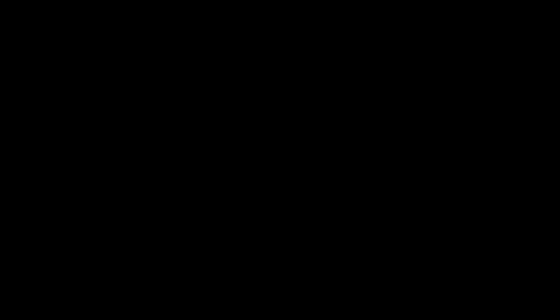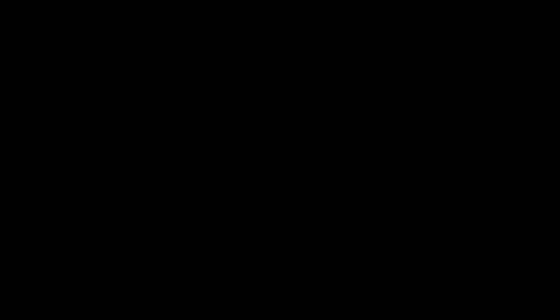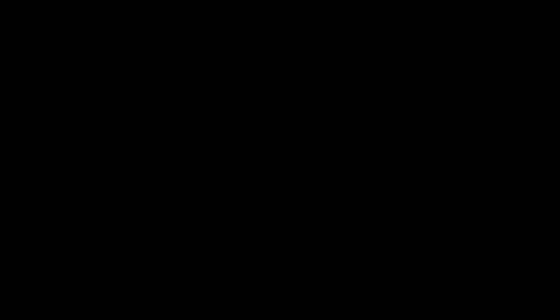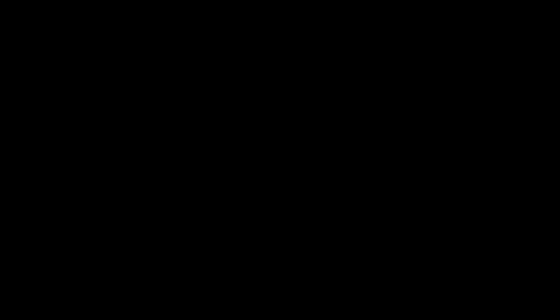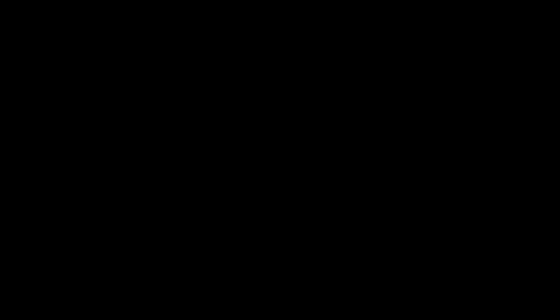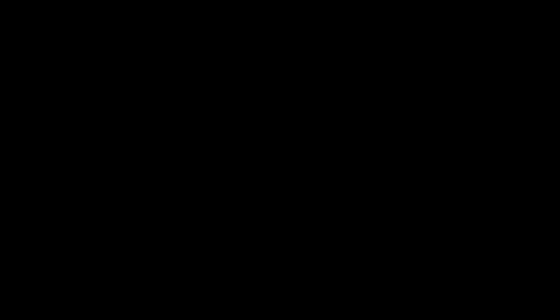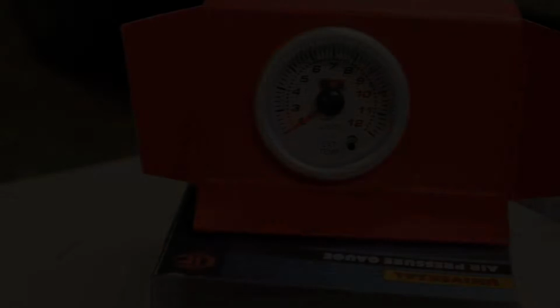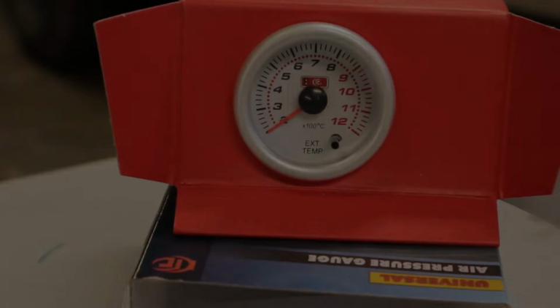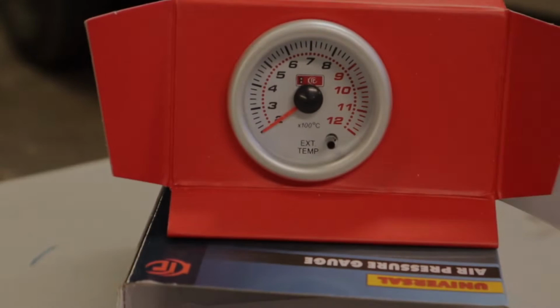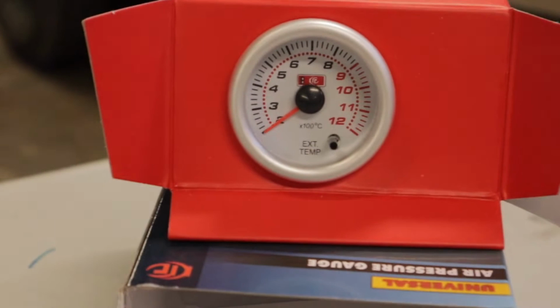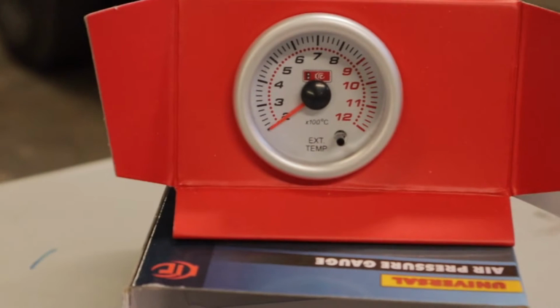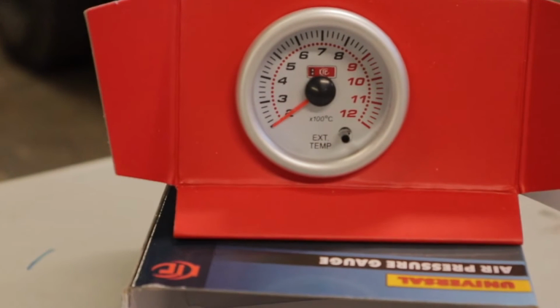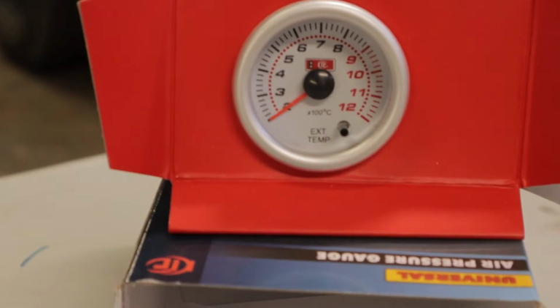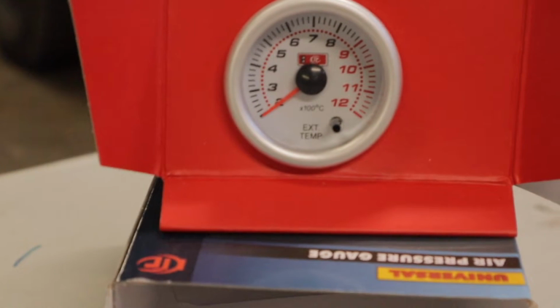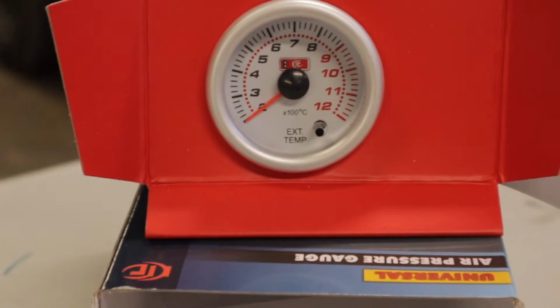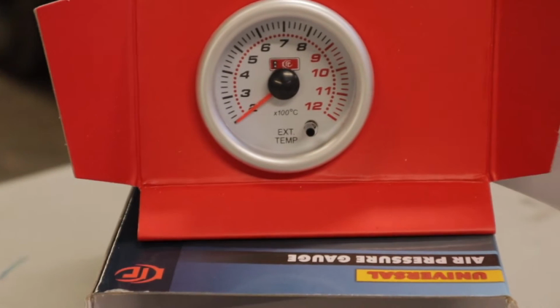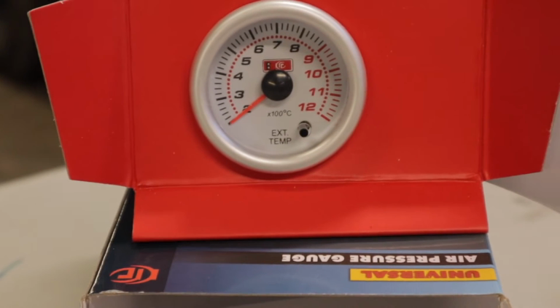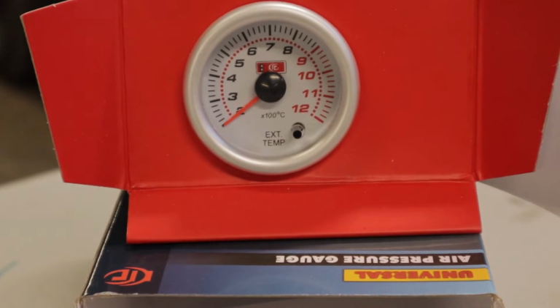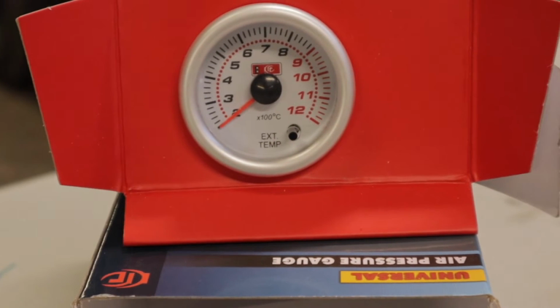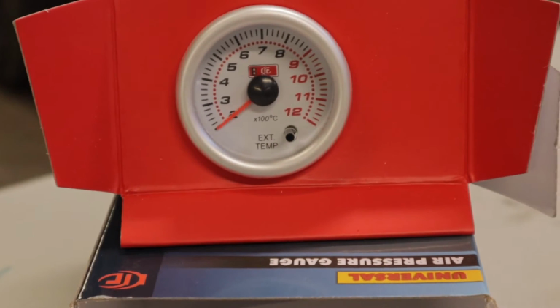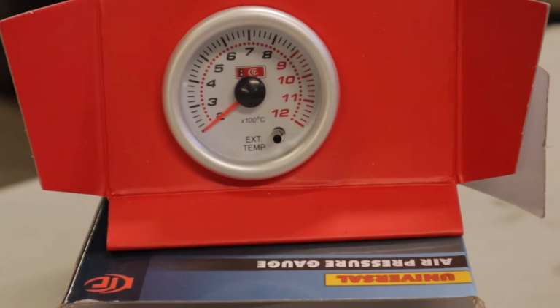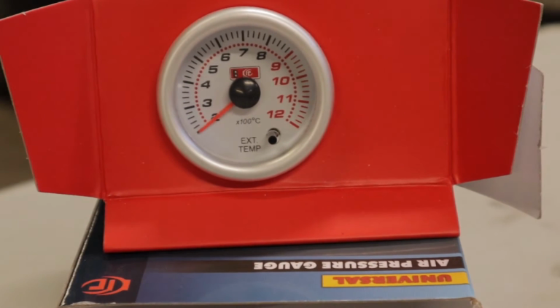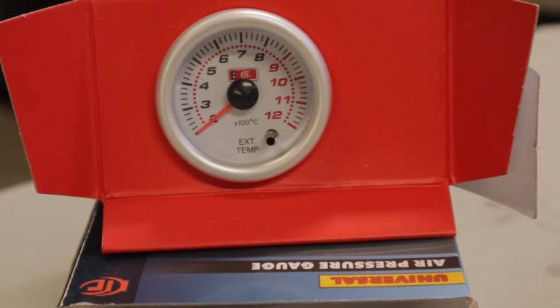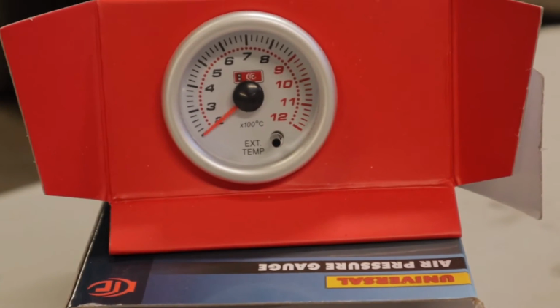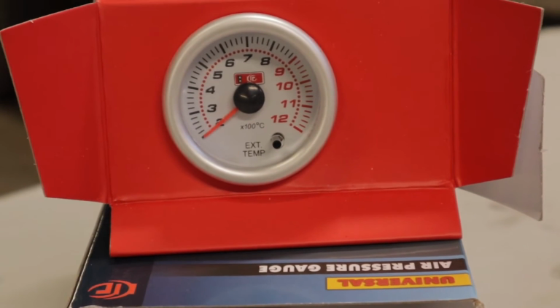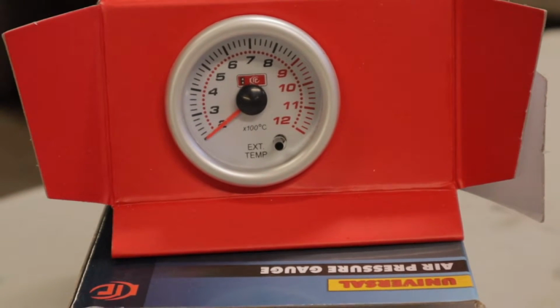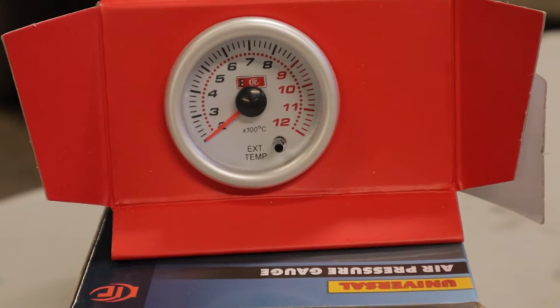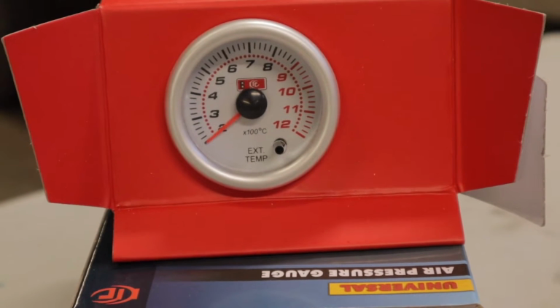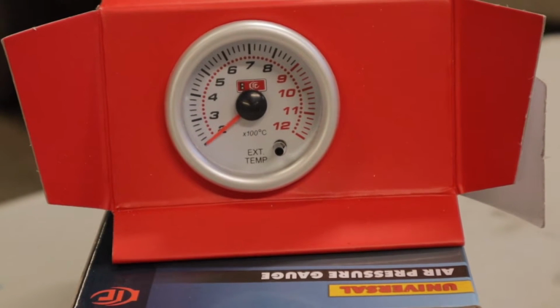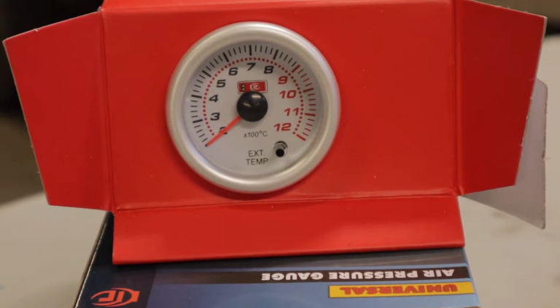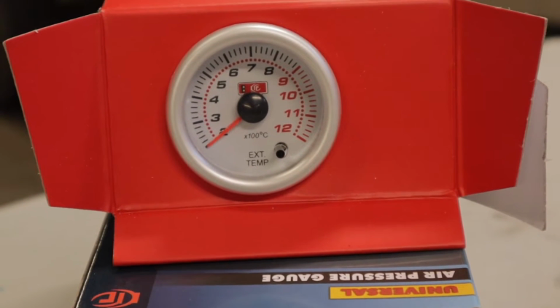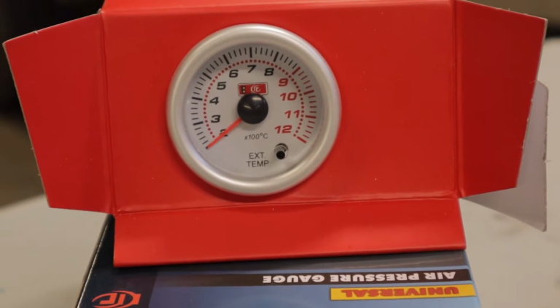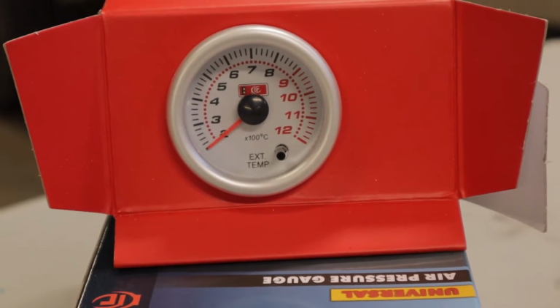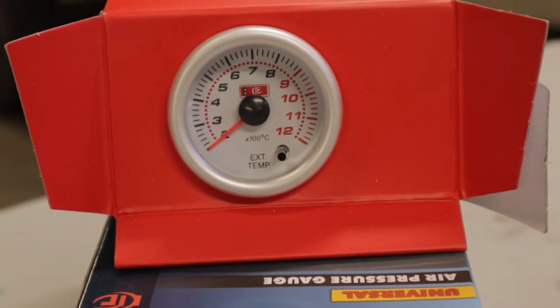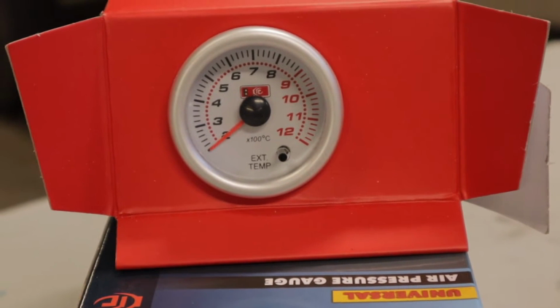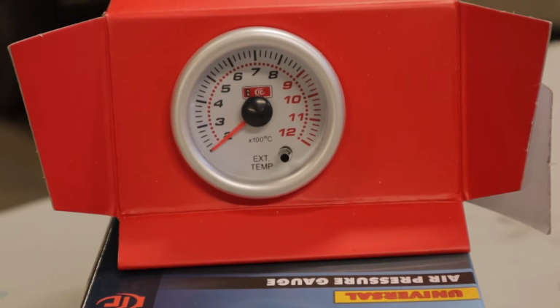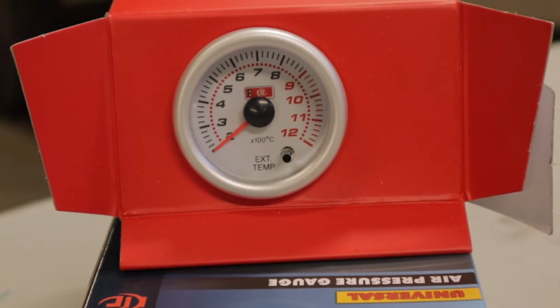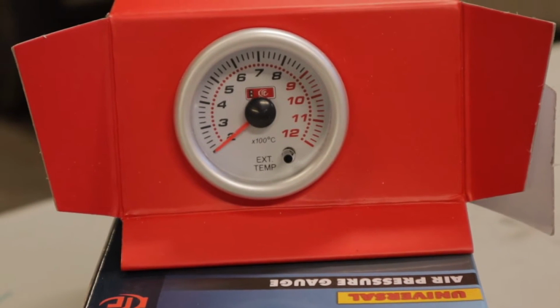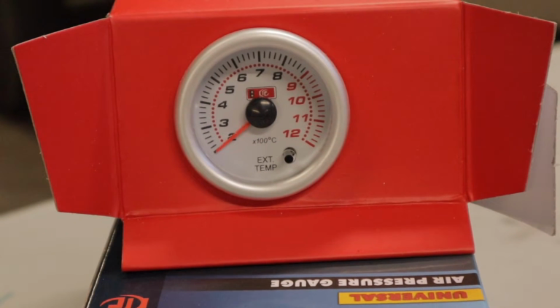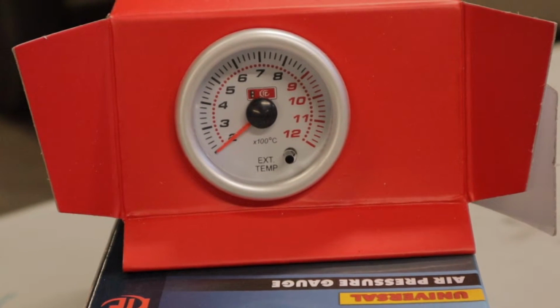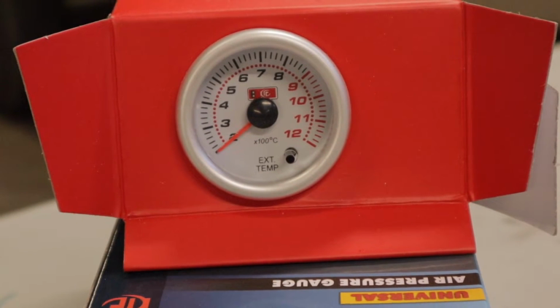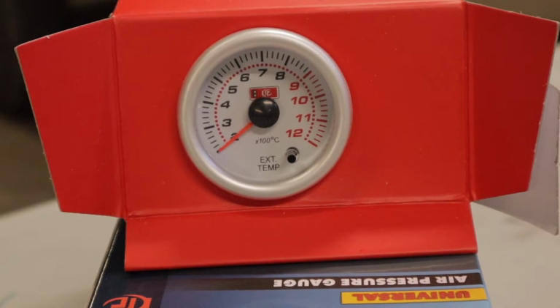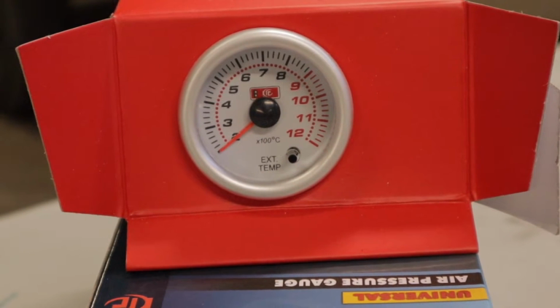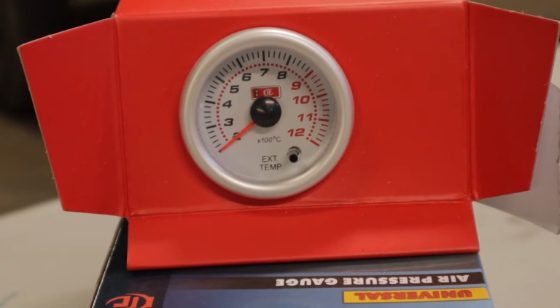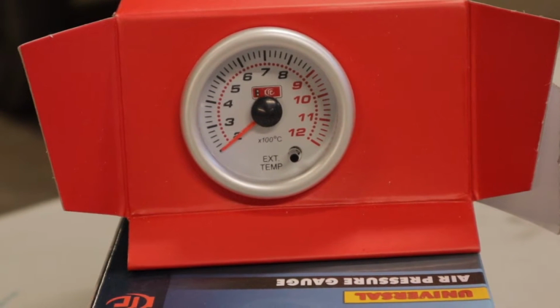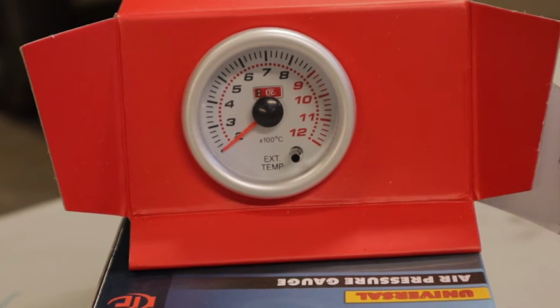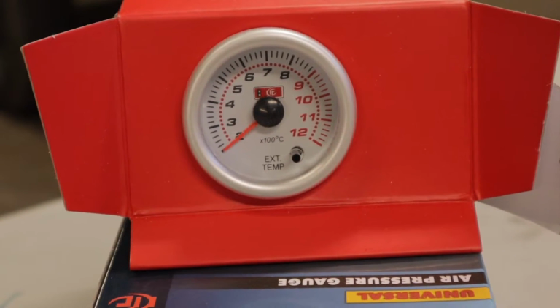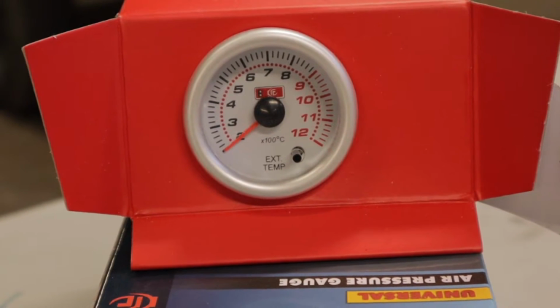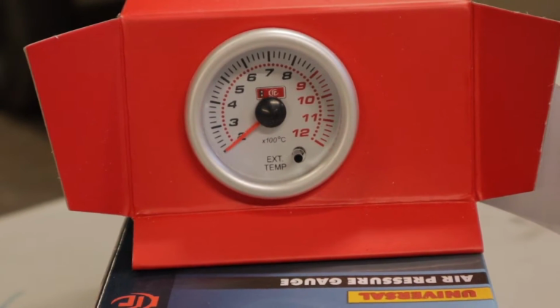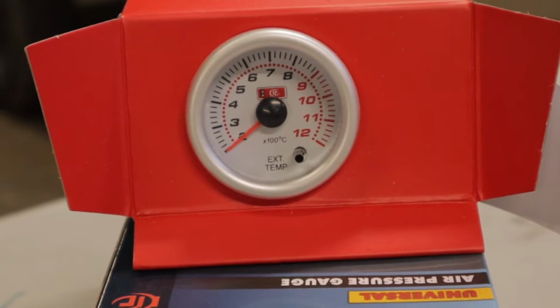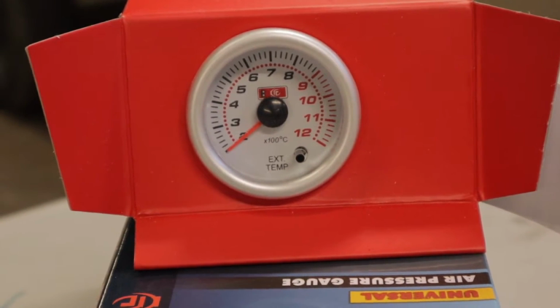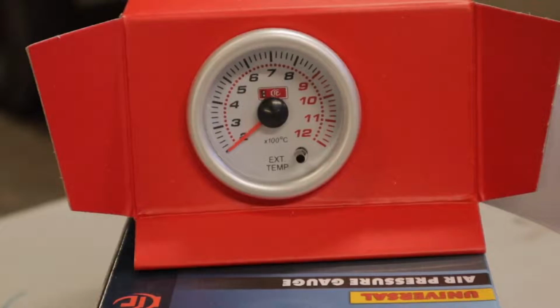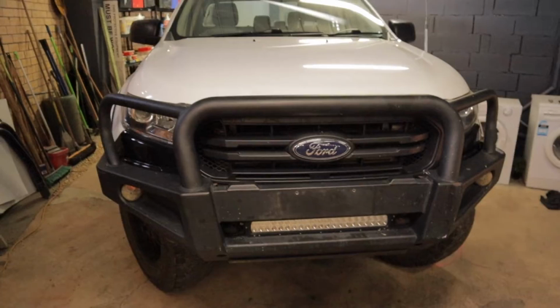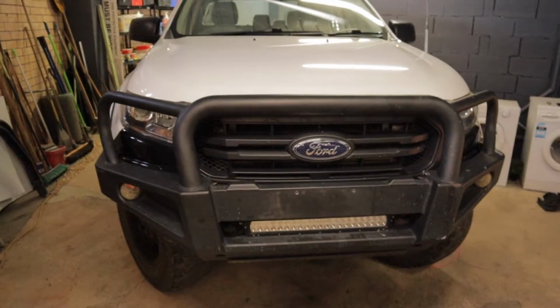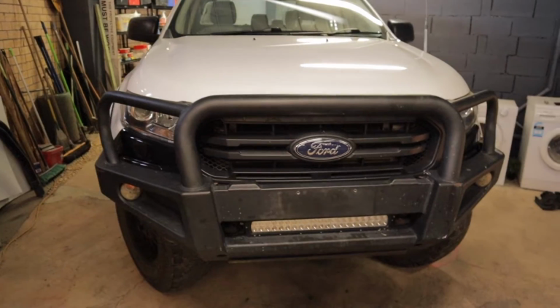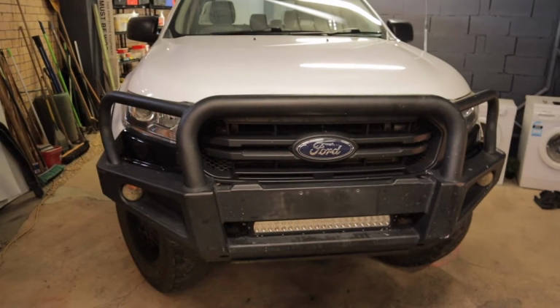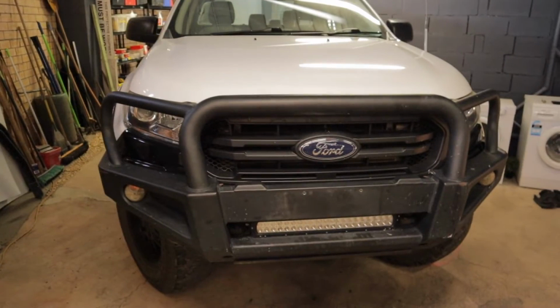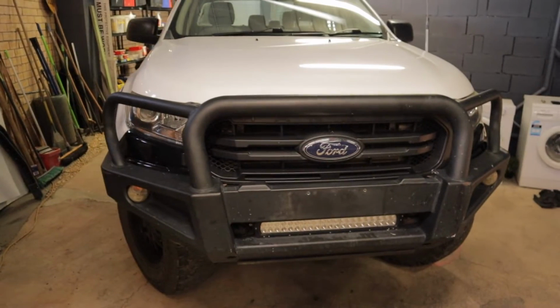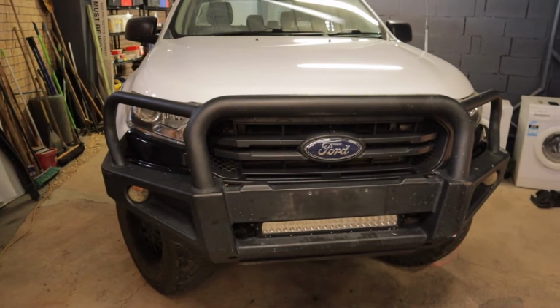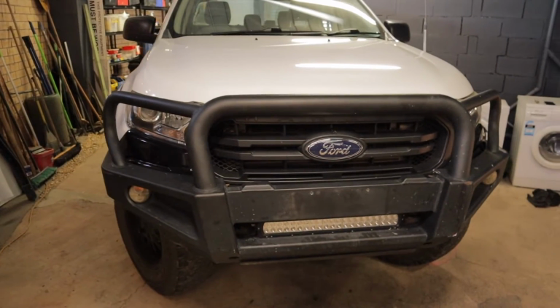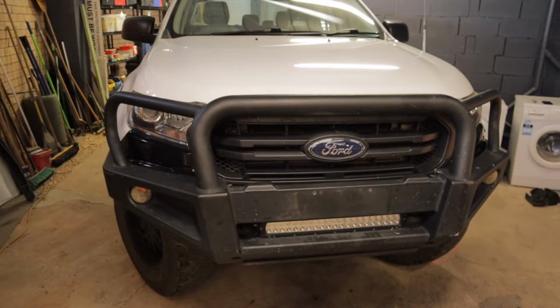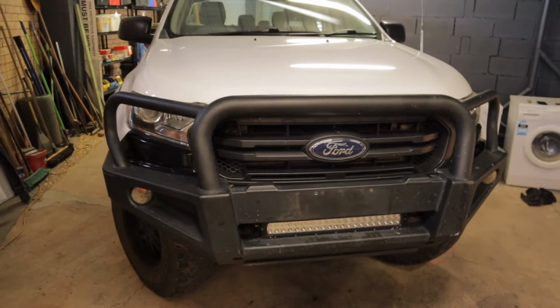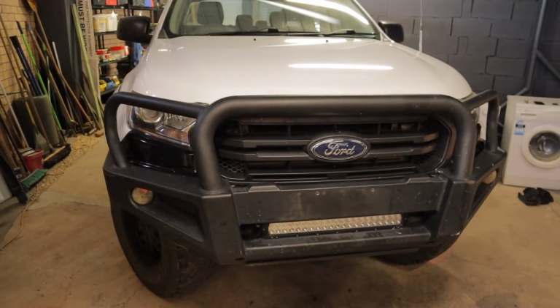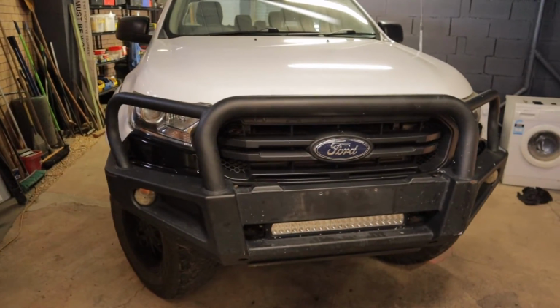On today's video, I'm going to be showing you how to install an EGT gauge on a PX Ford Ranger.